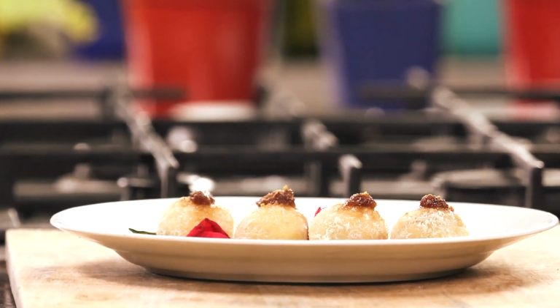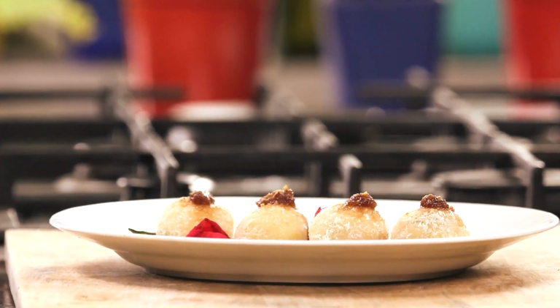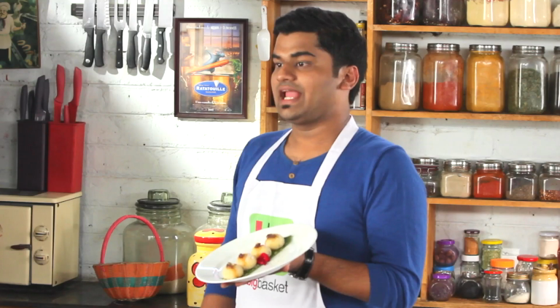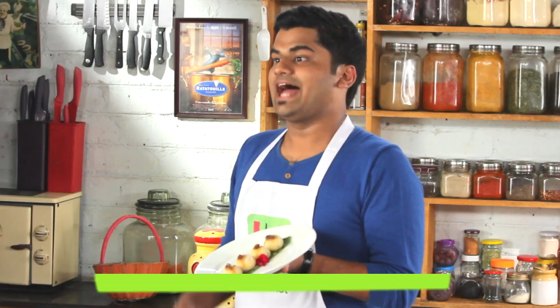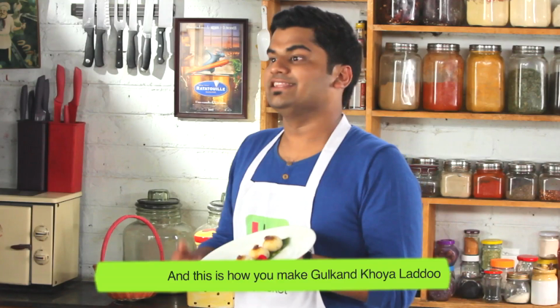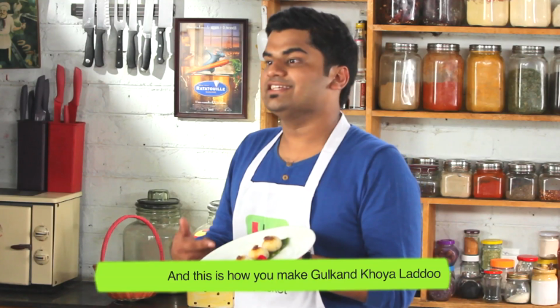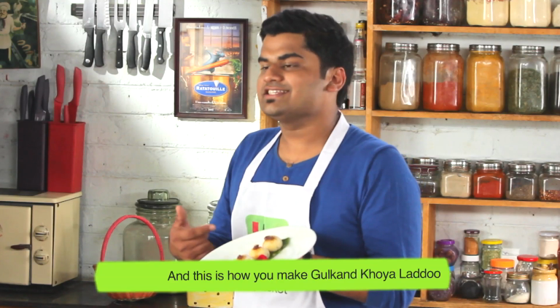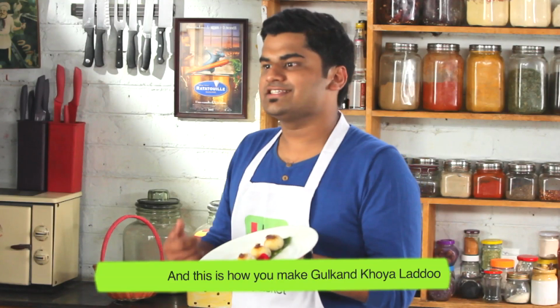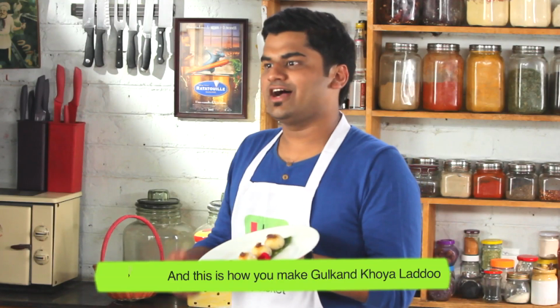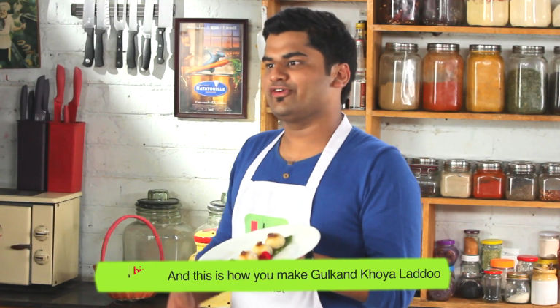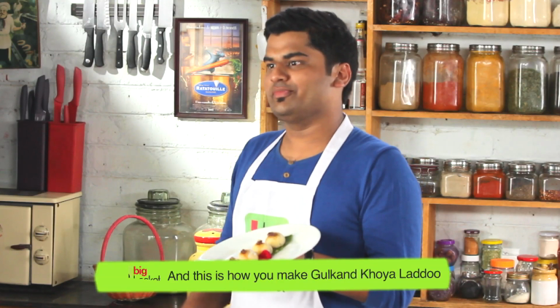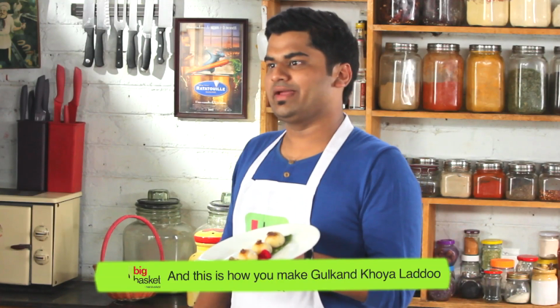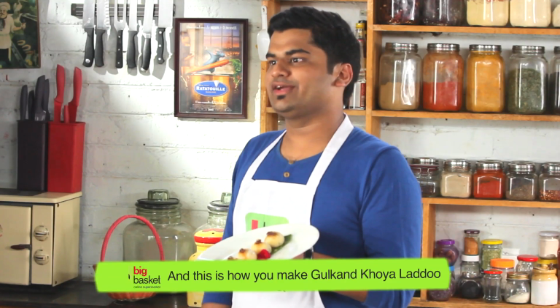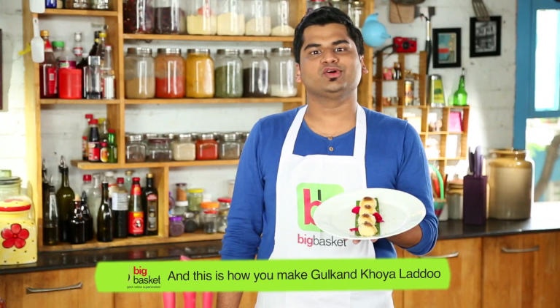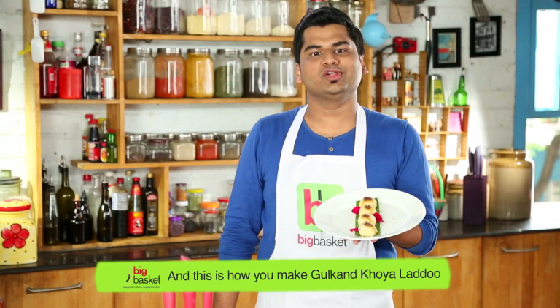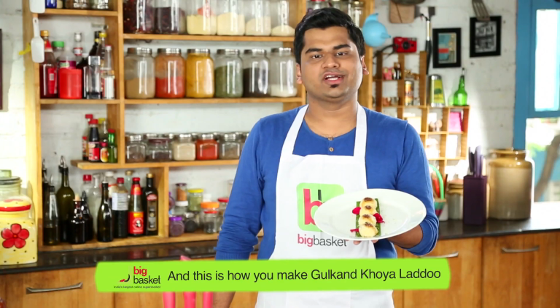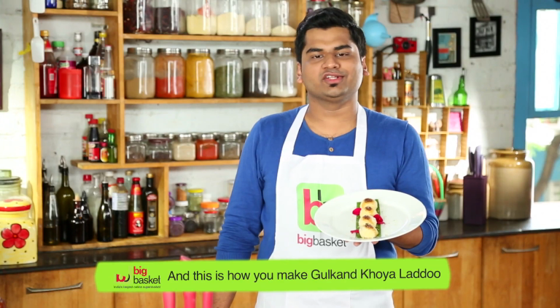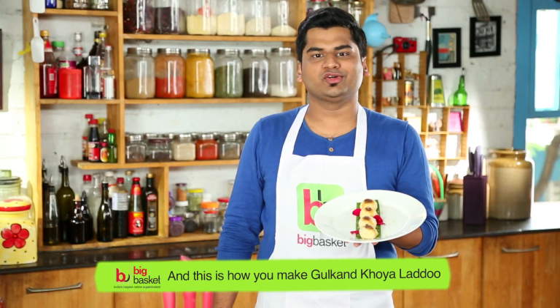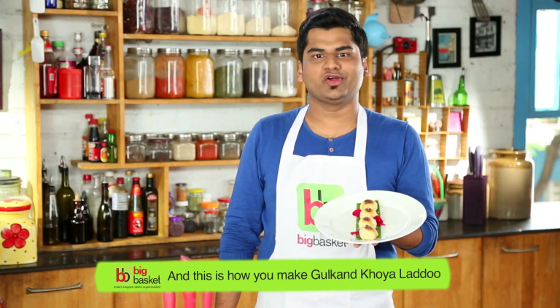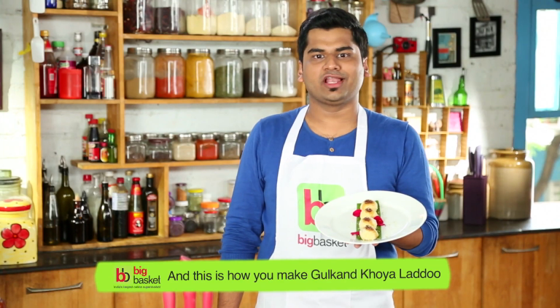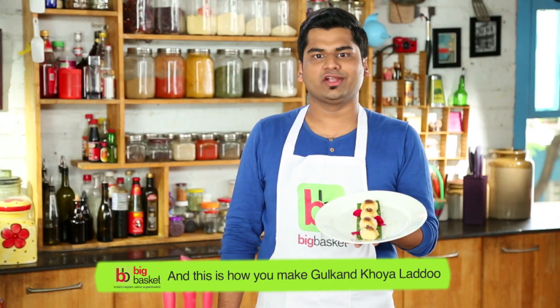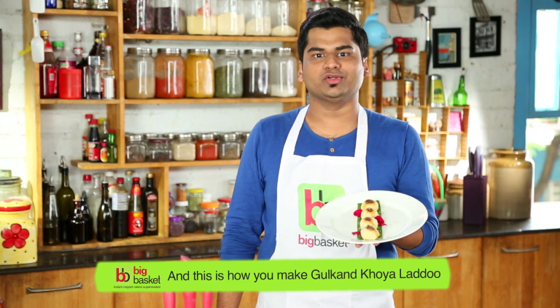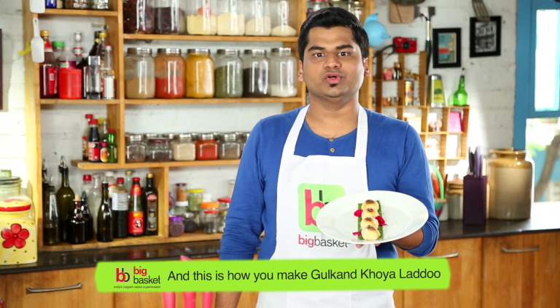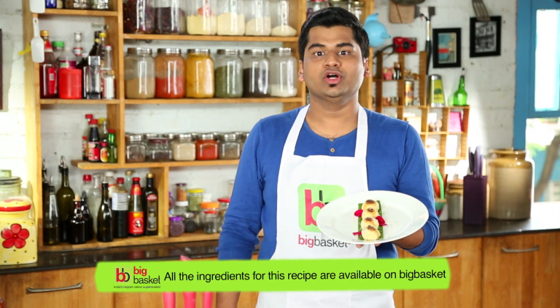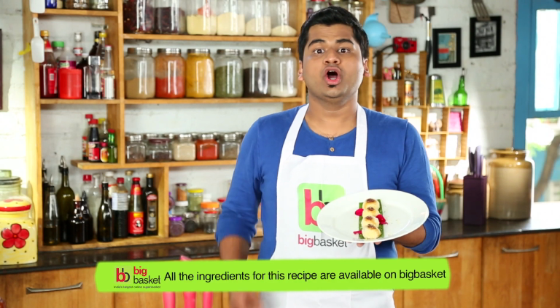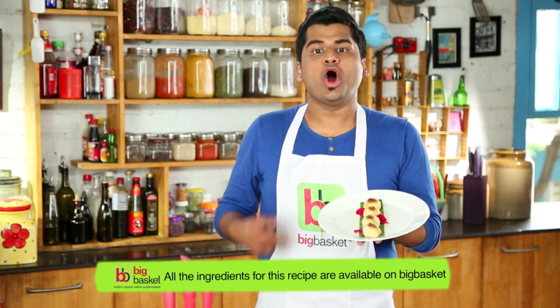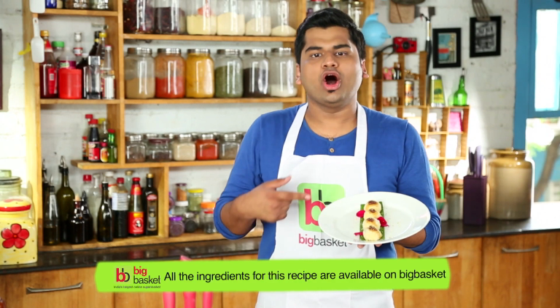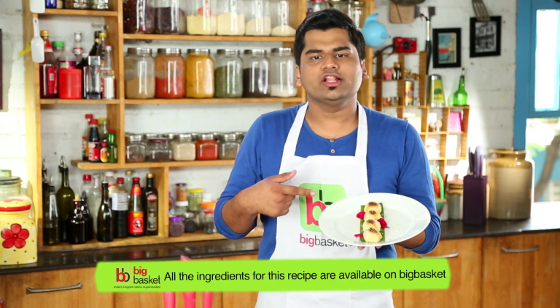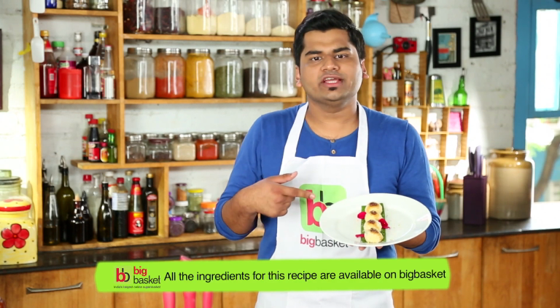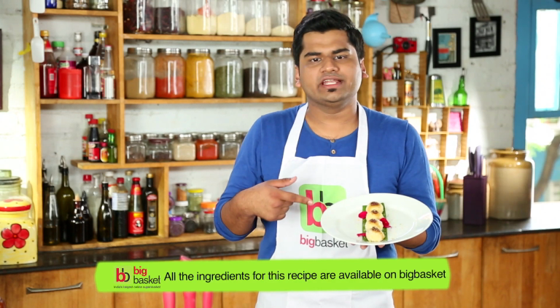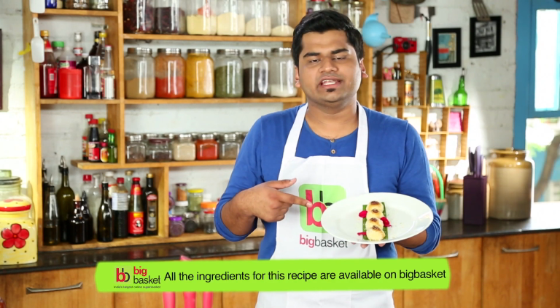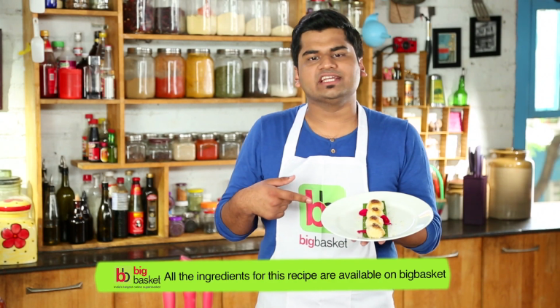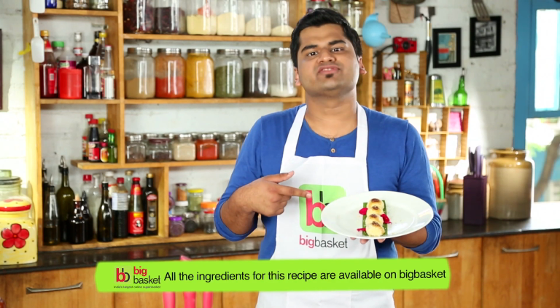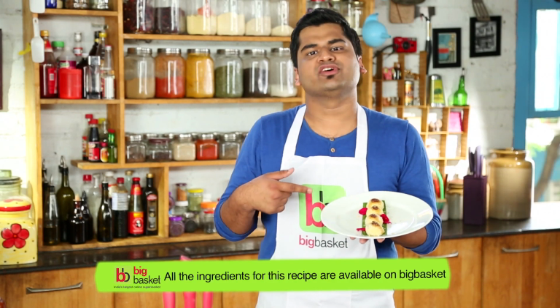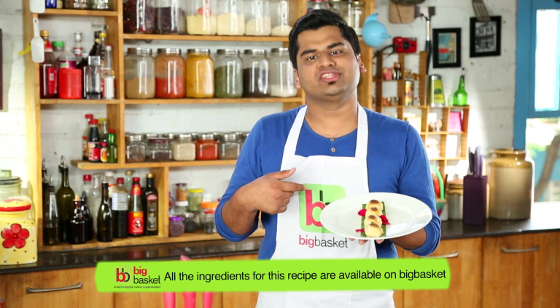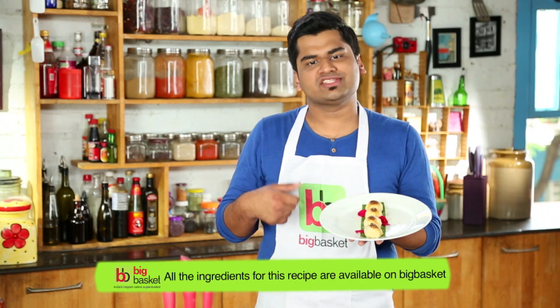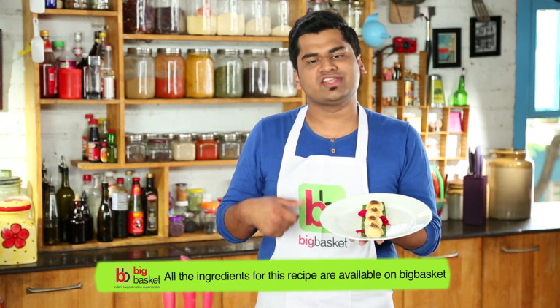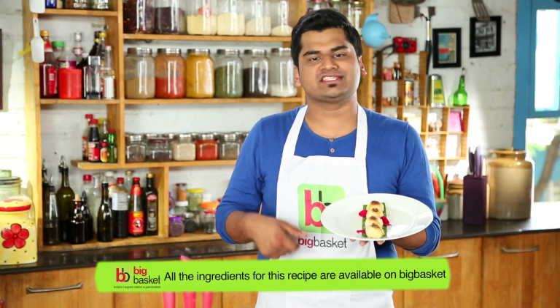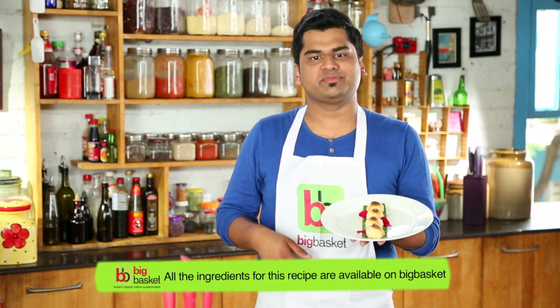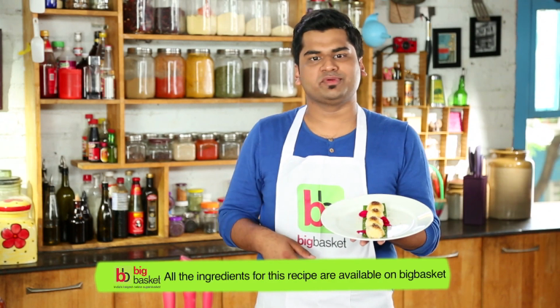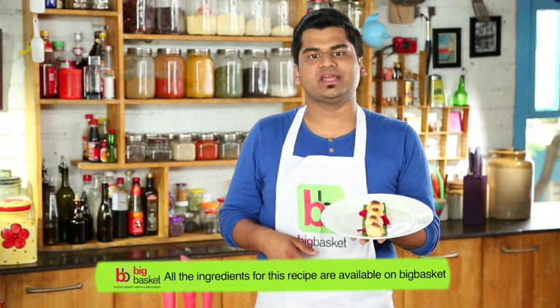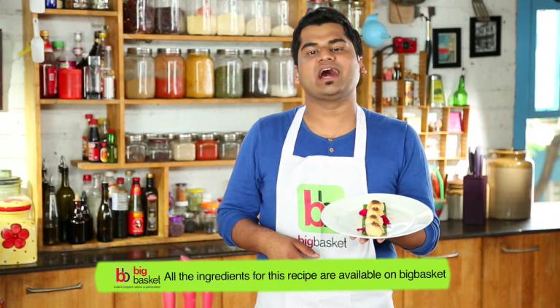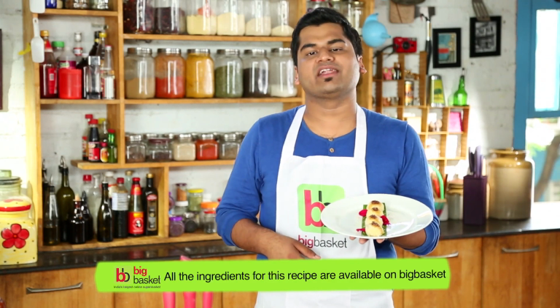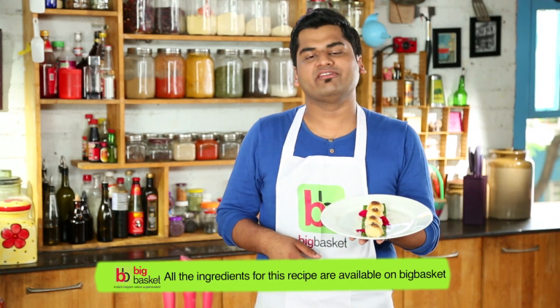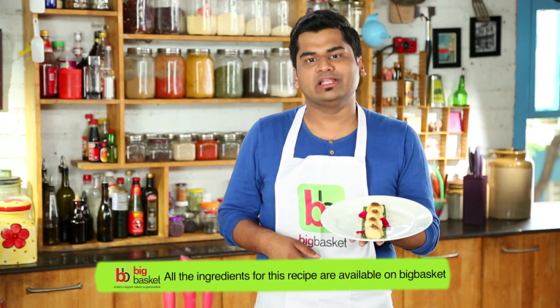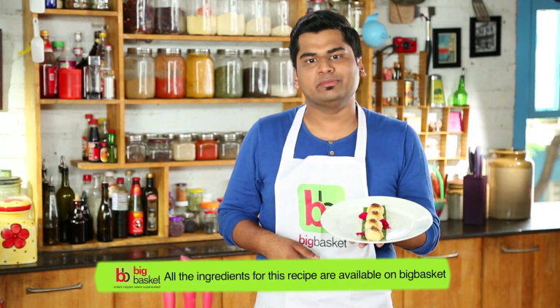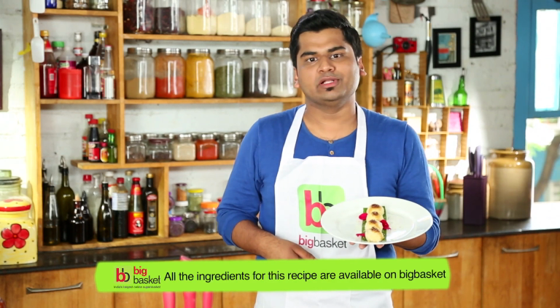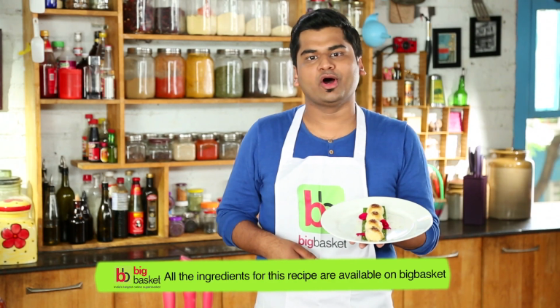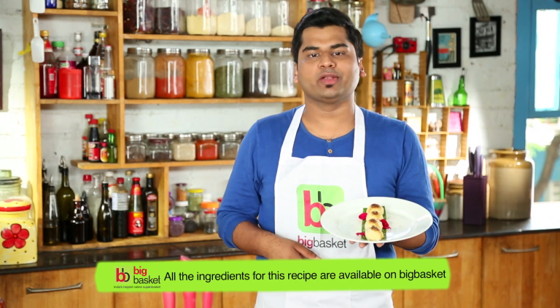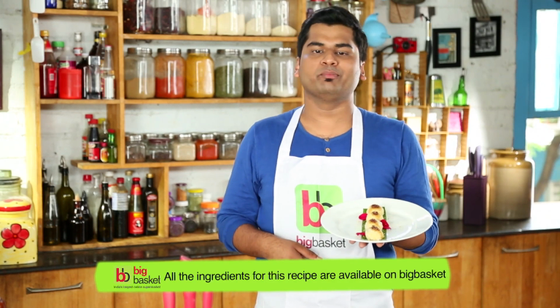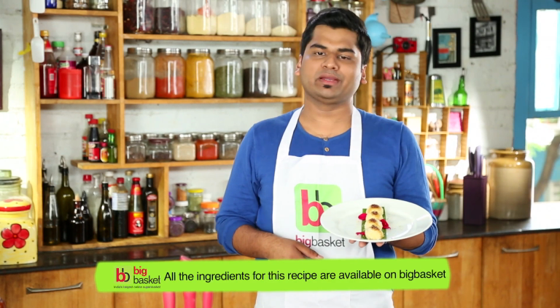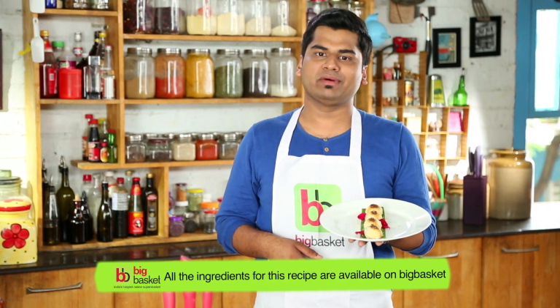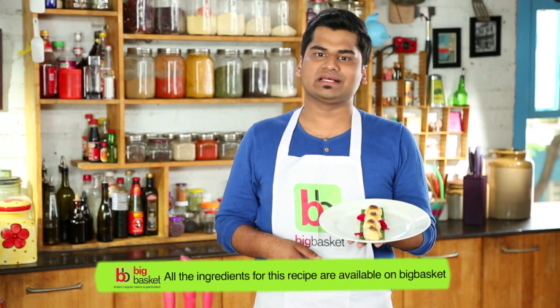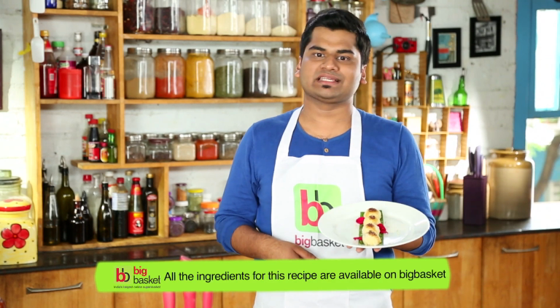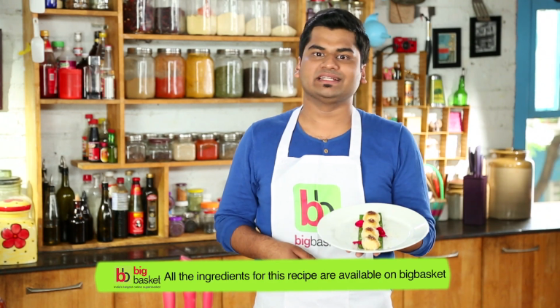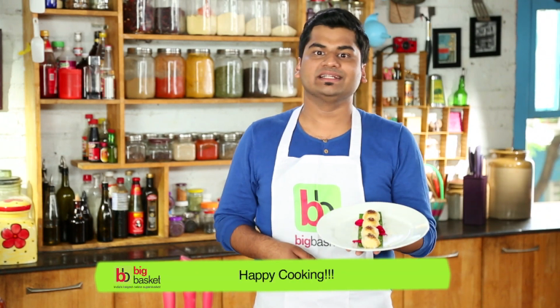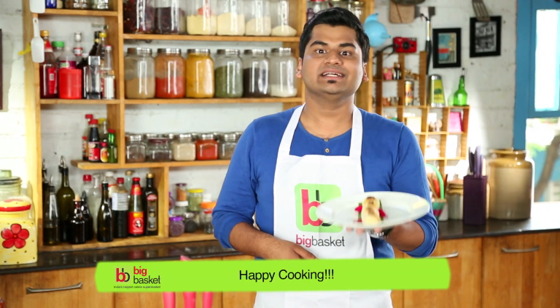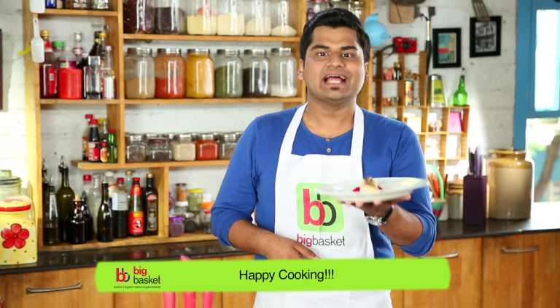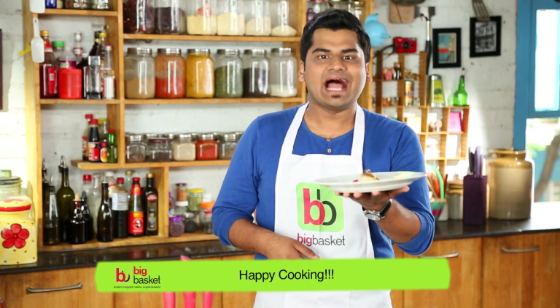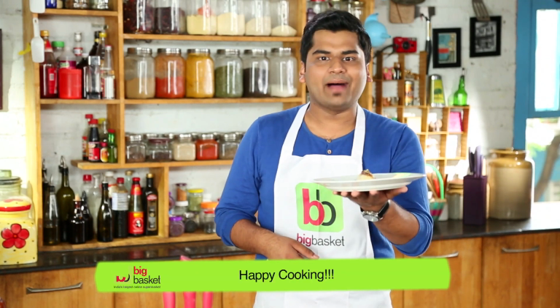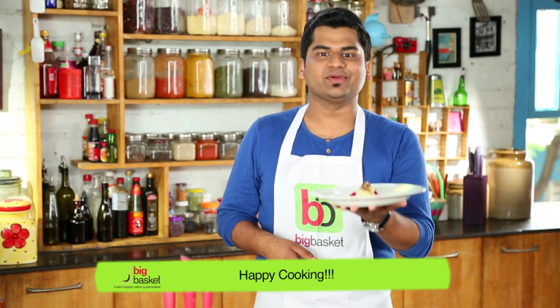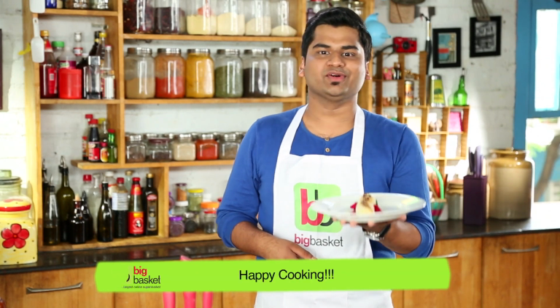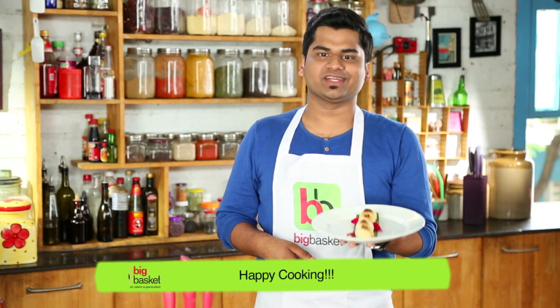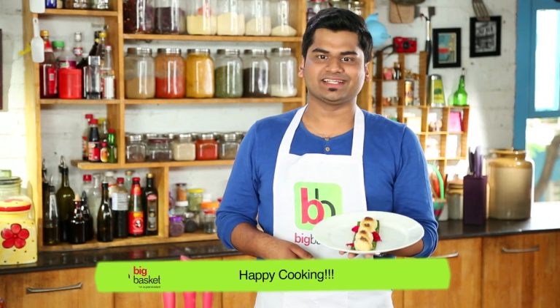And this is how you make gulkand khoya laddu. All the ingredients for this recipe are available on Big Basket. Happy cooking!